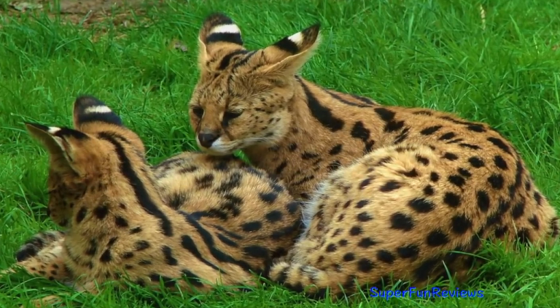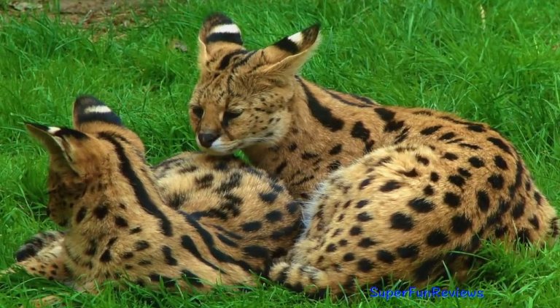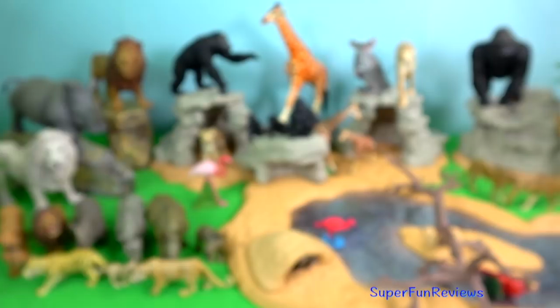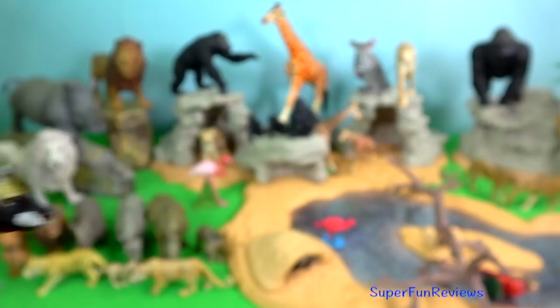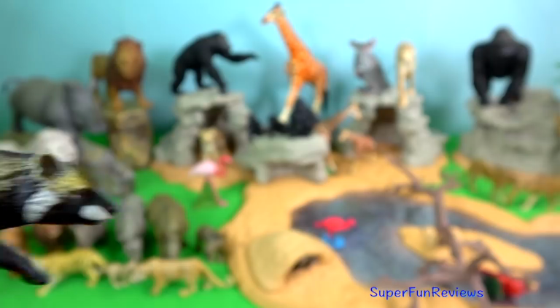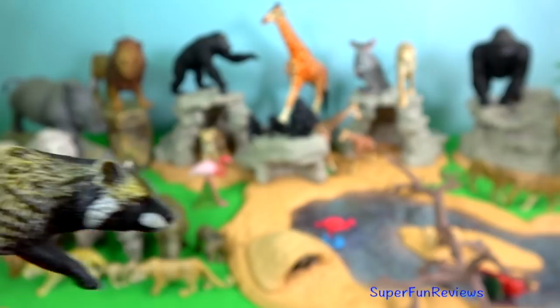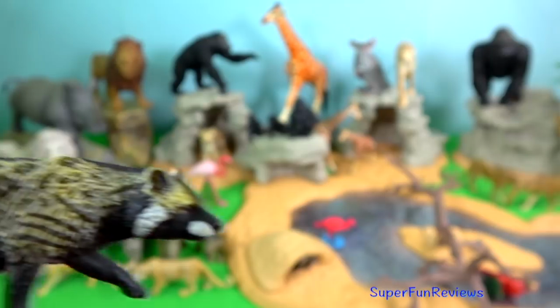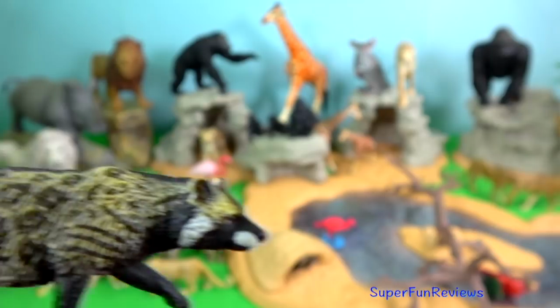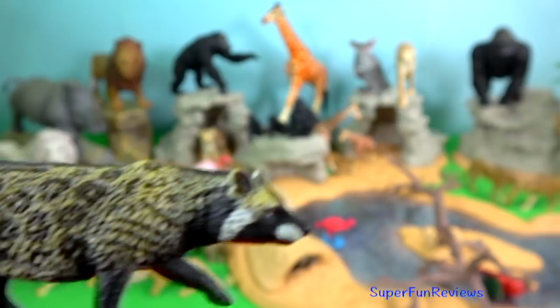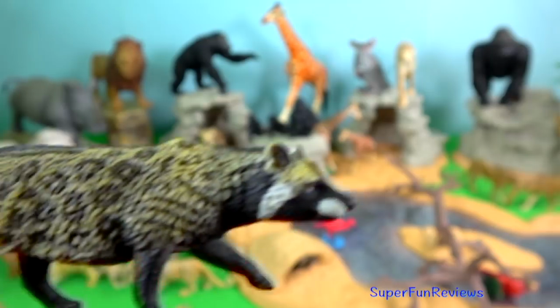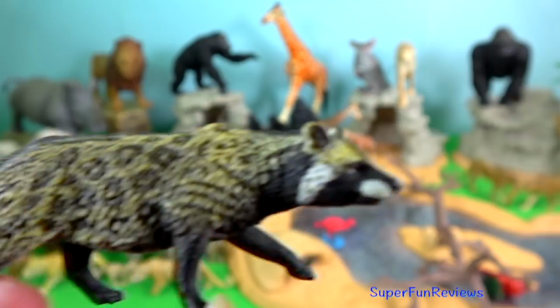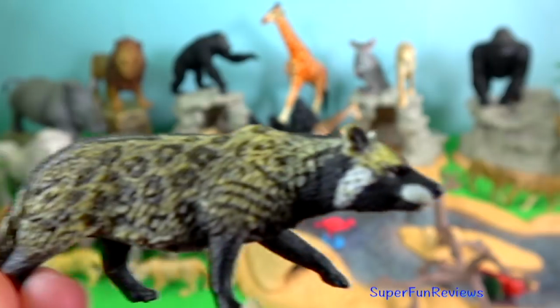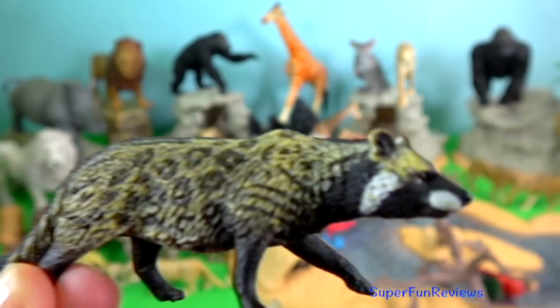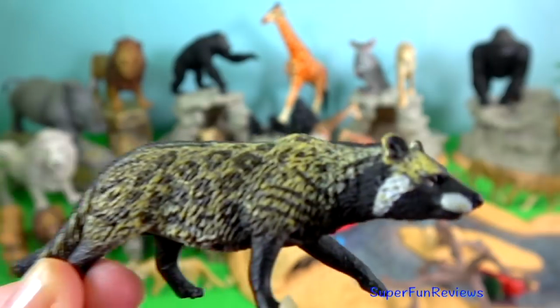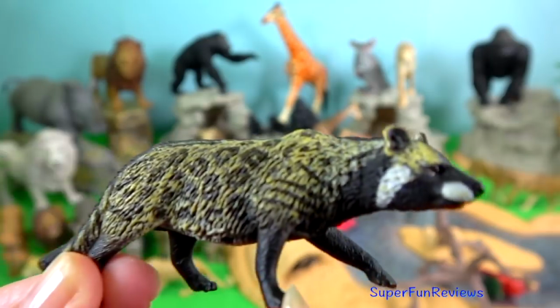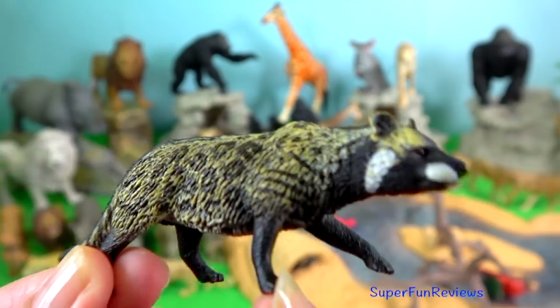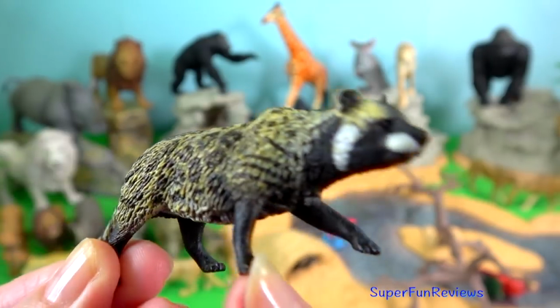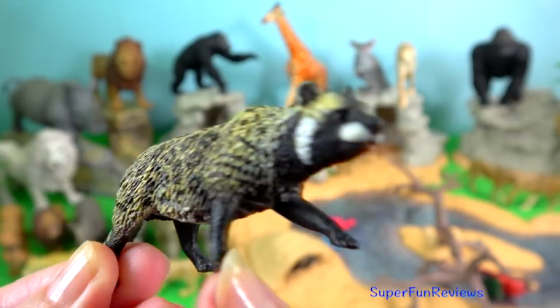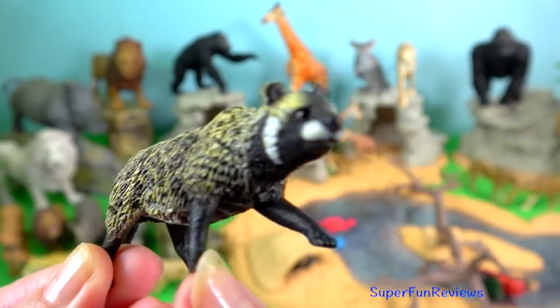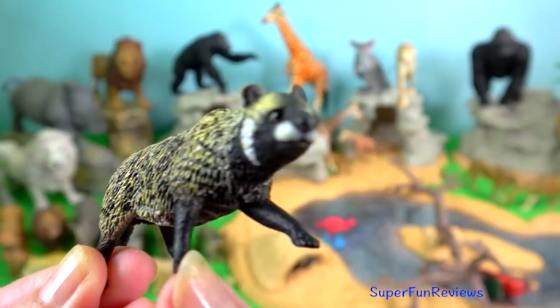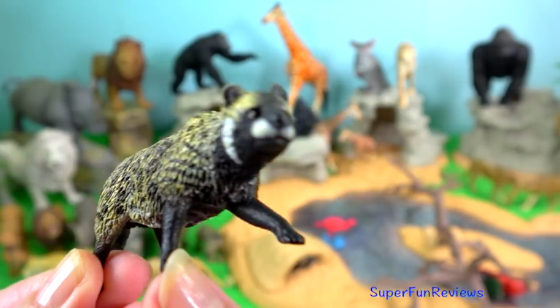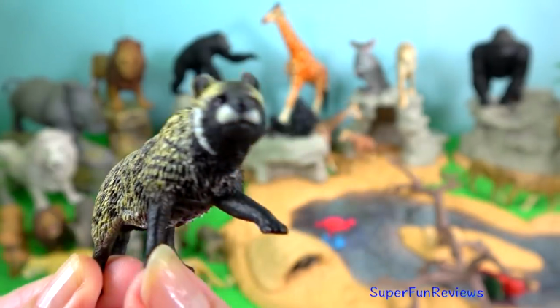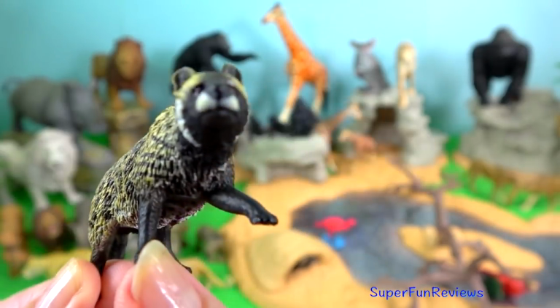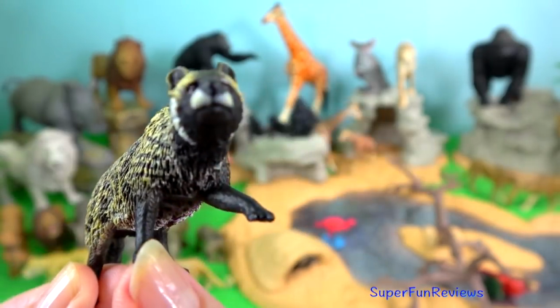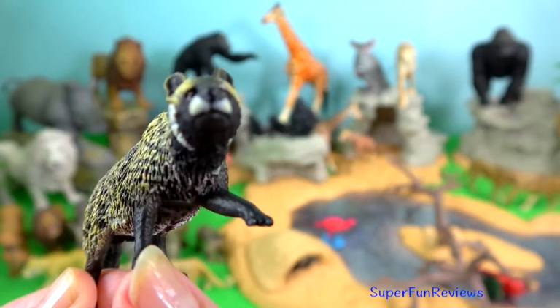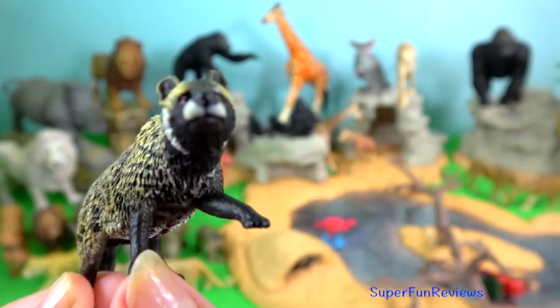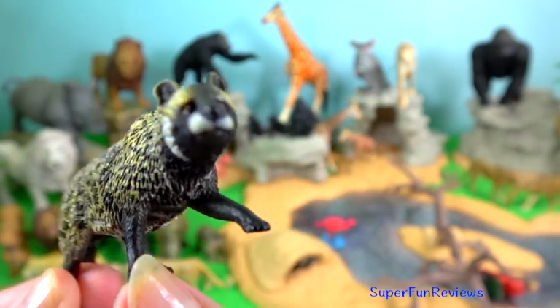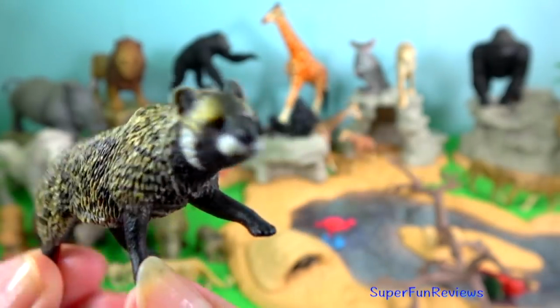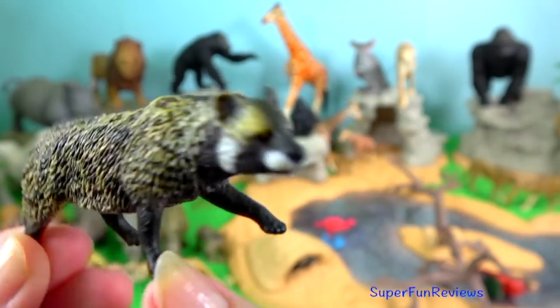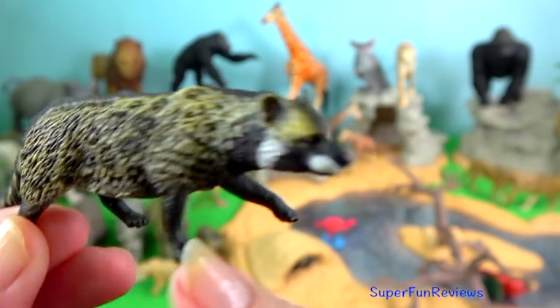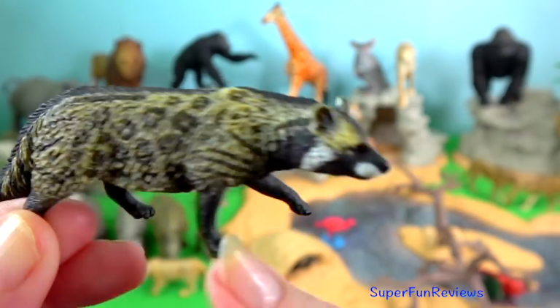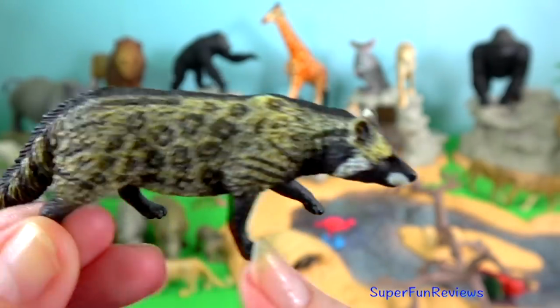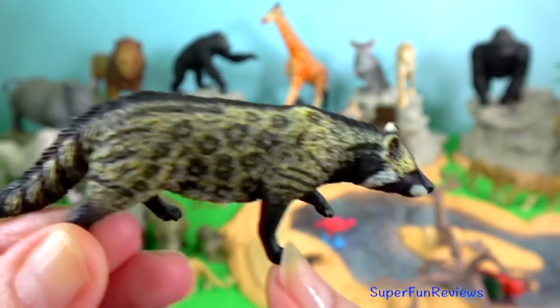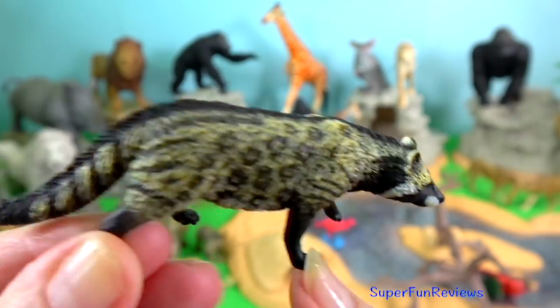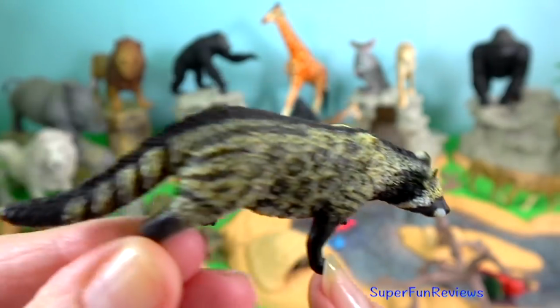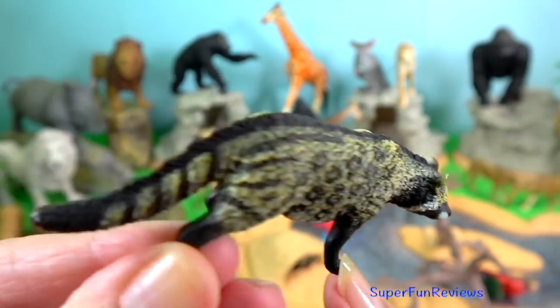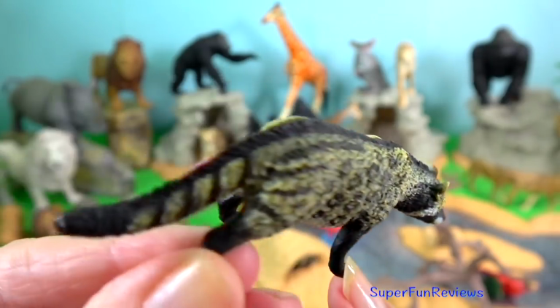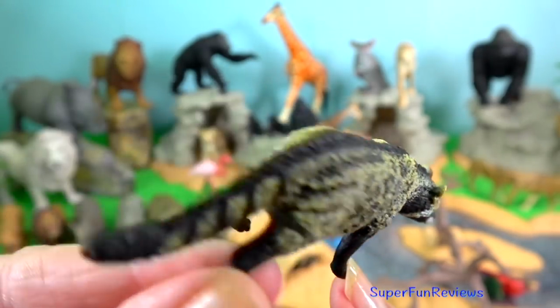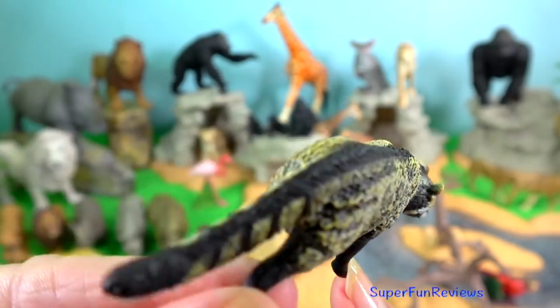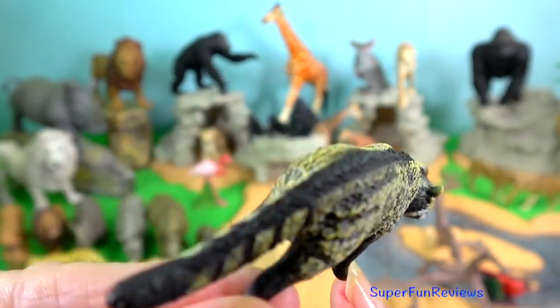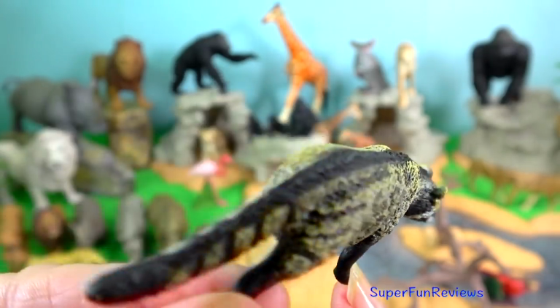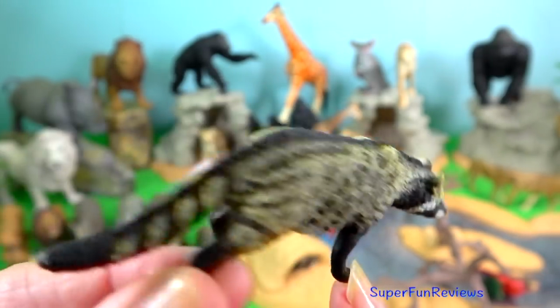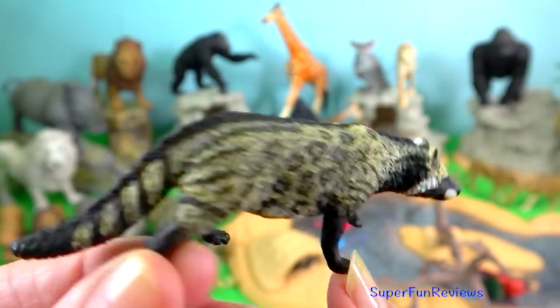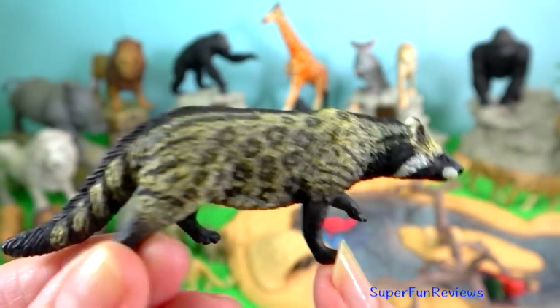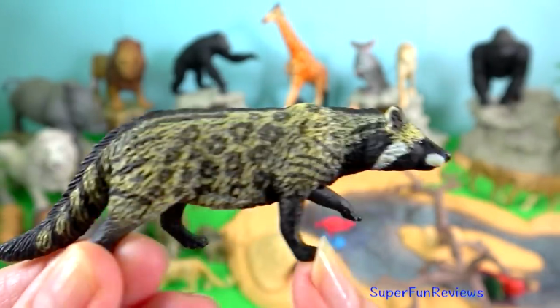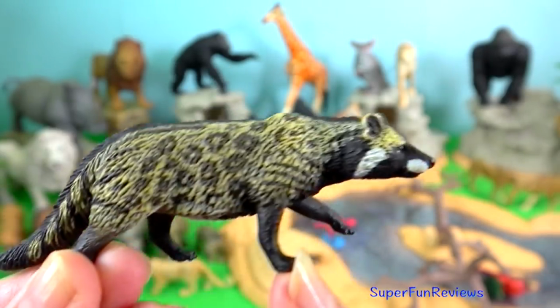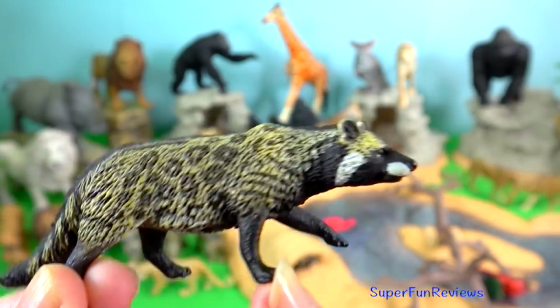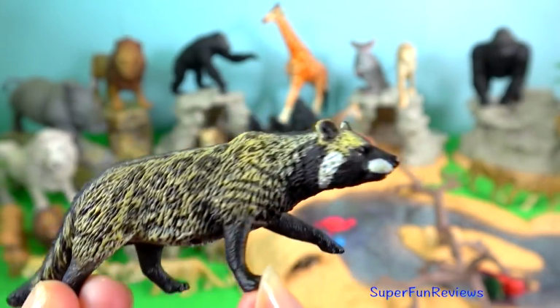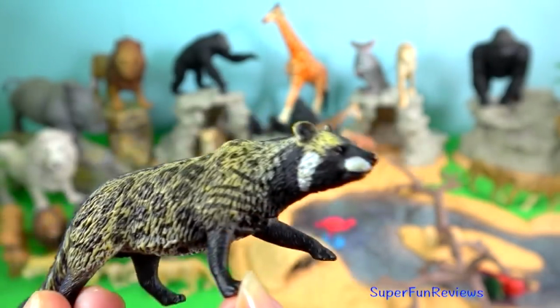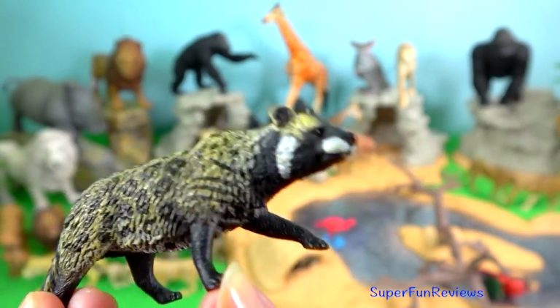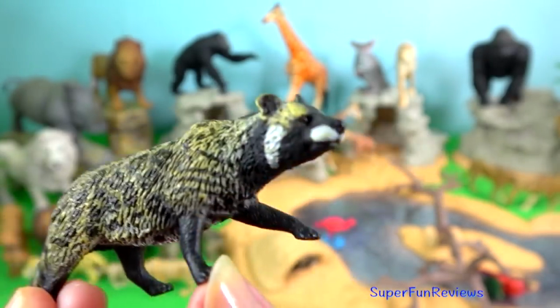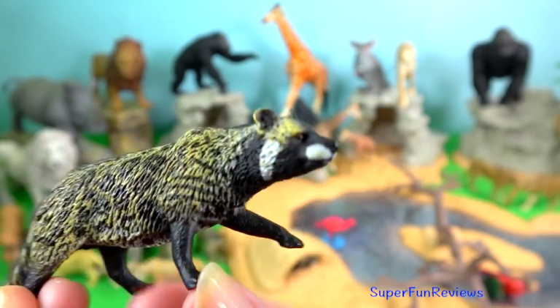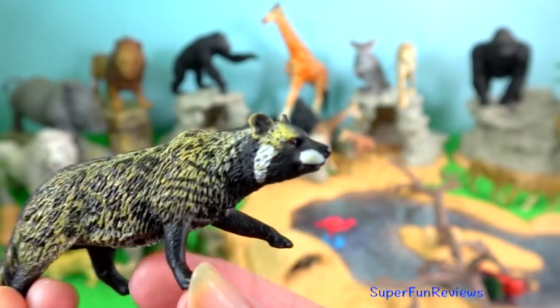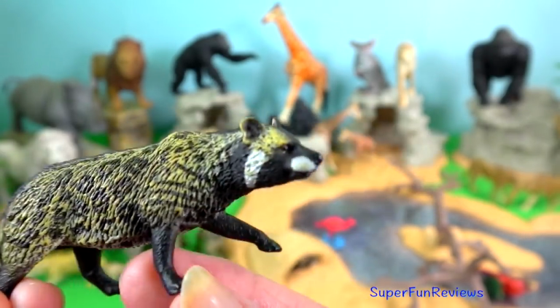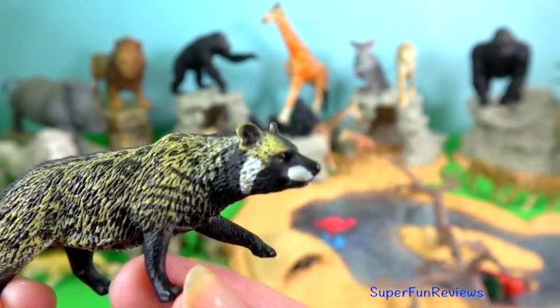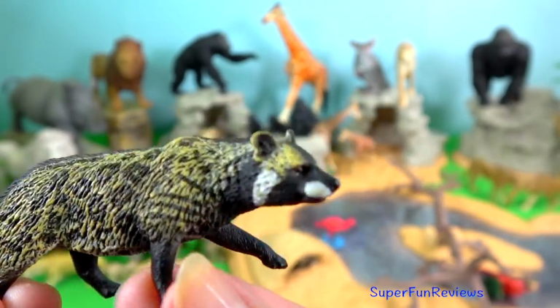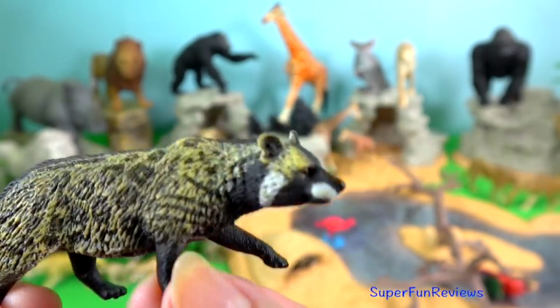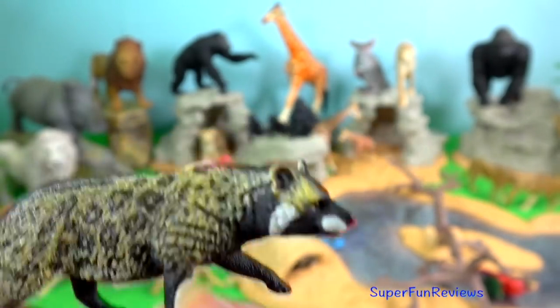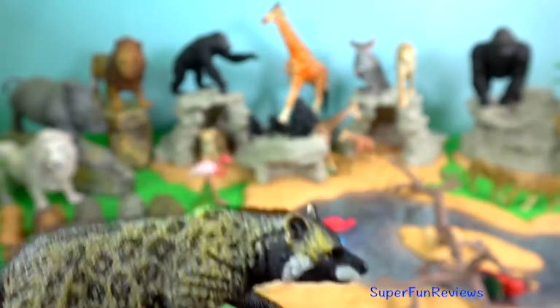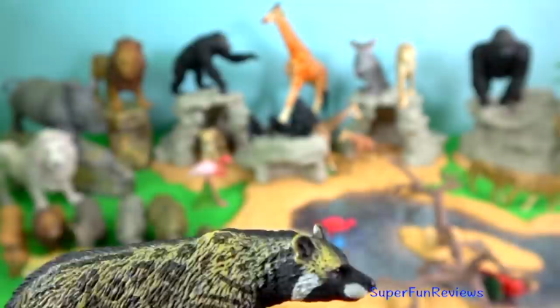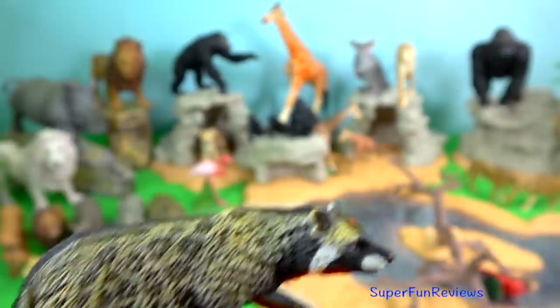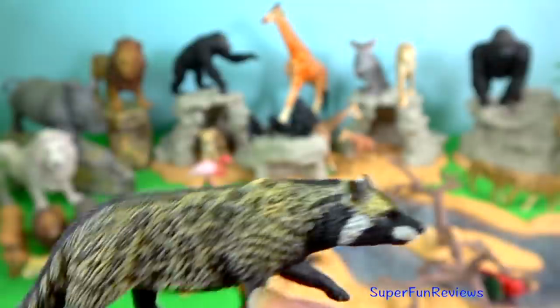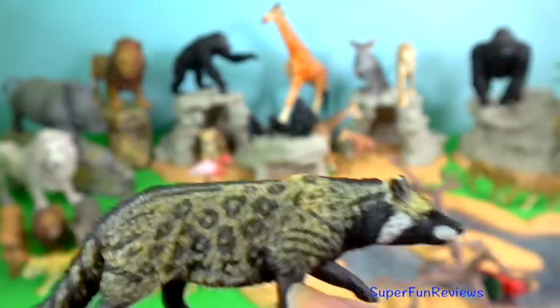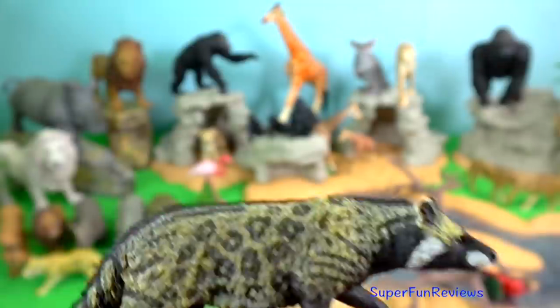African civet. It is the main species from which a musky scent is used in perfume.